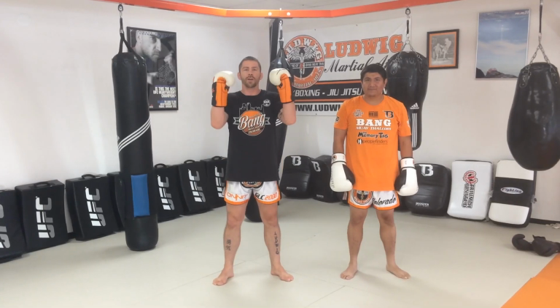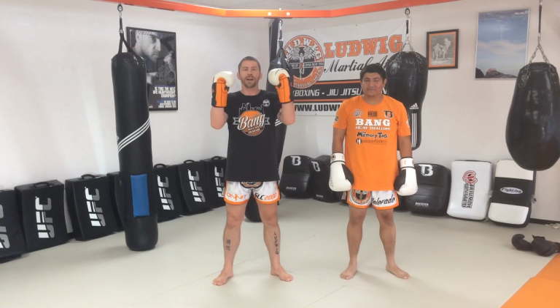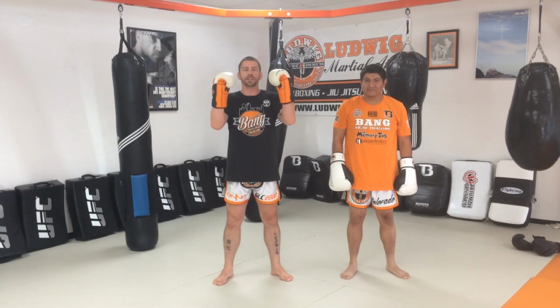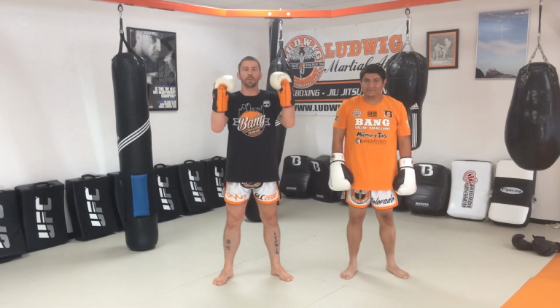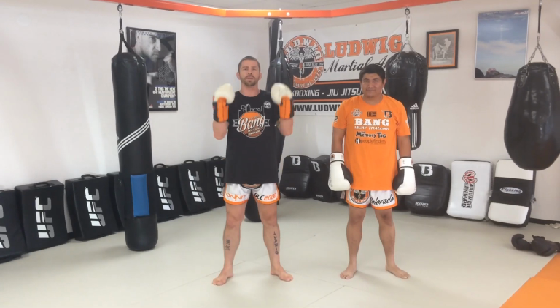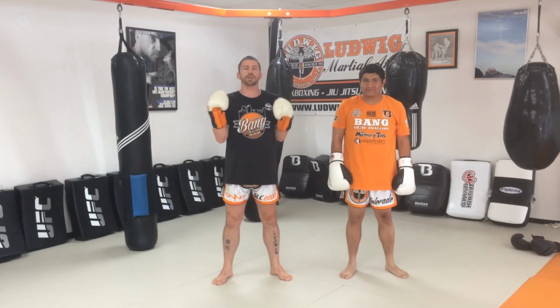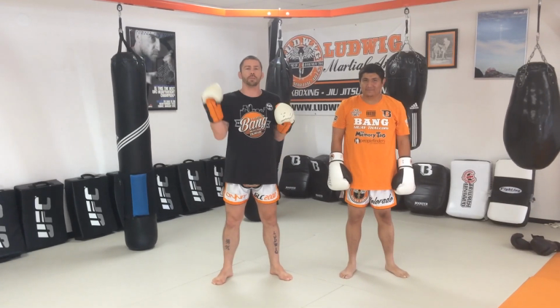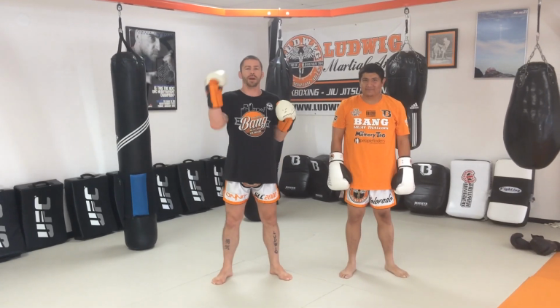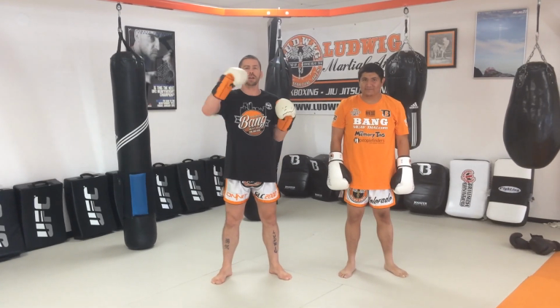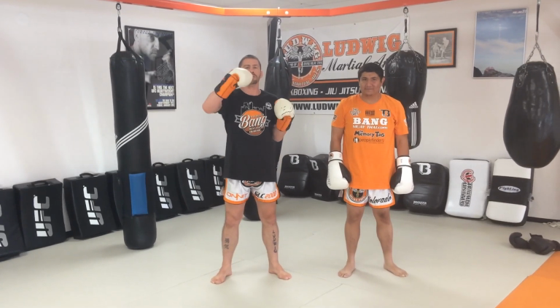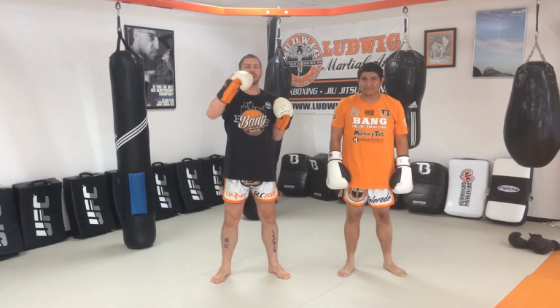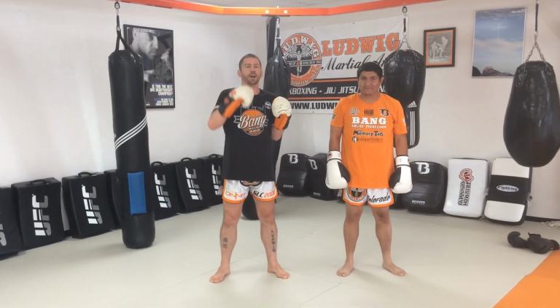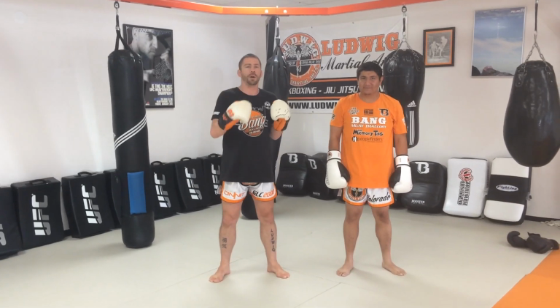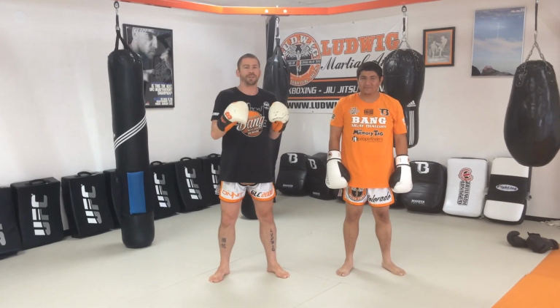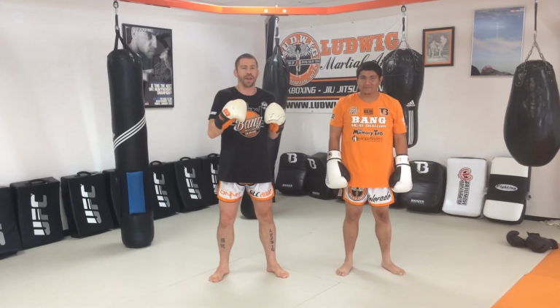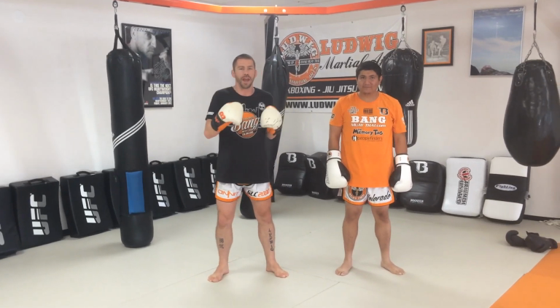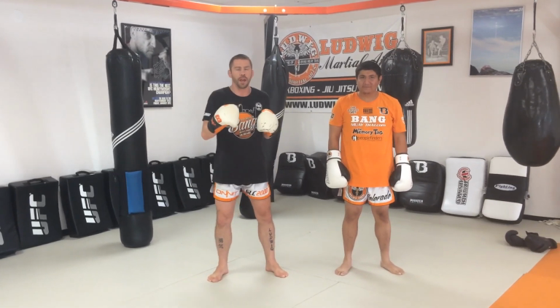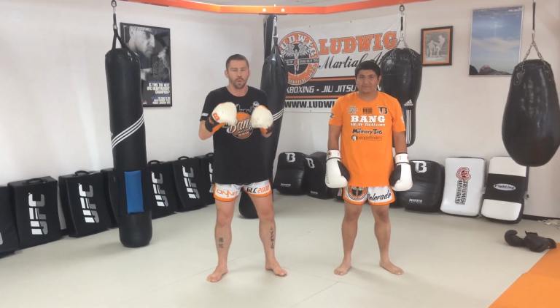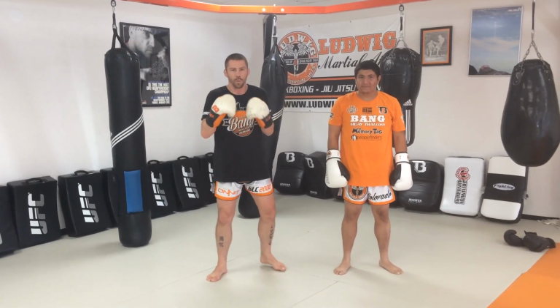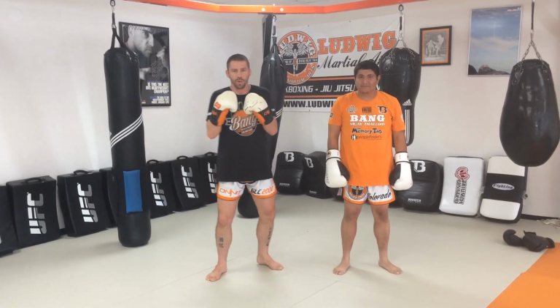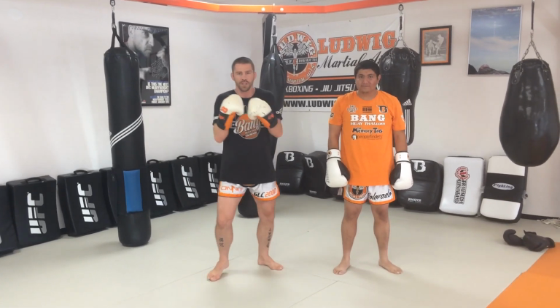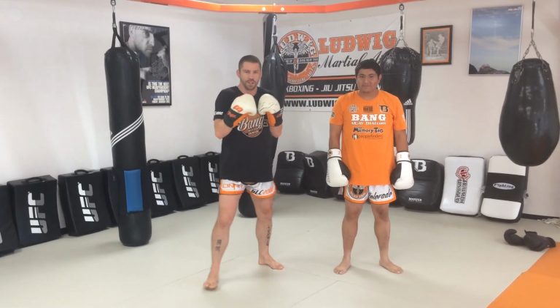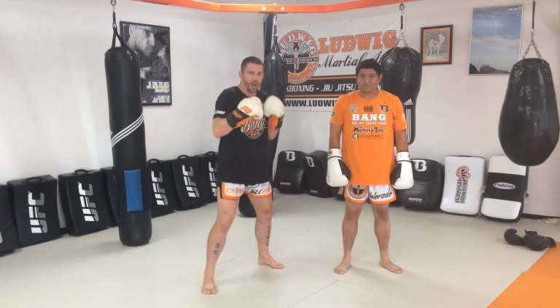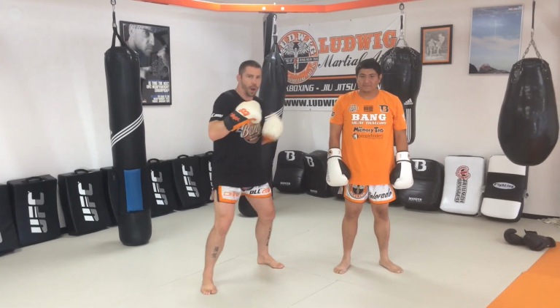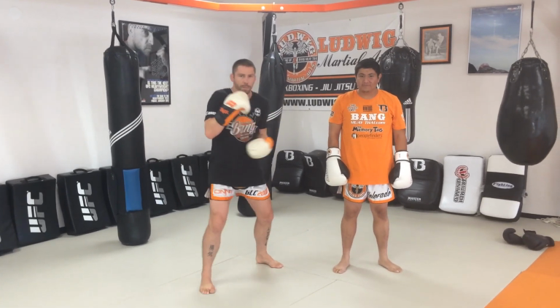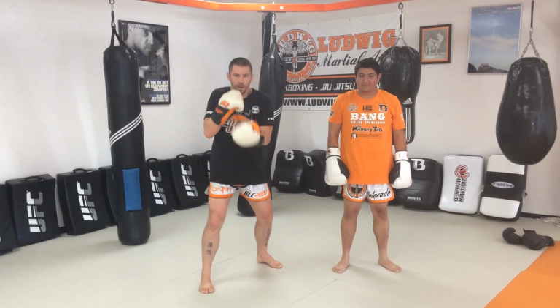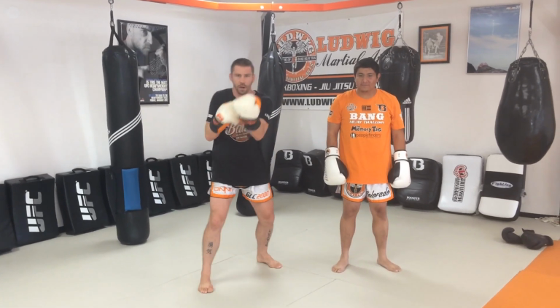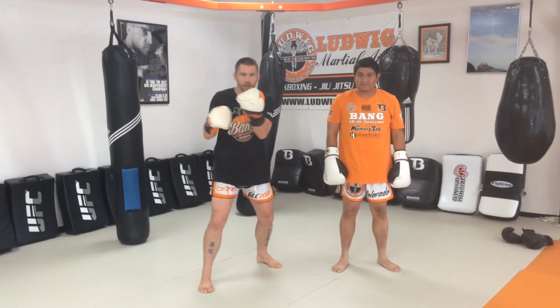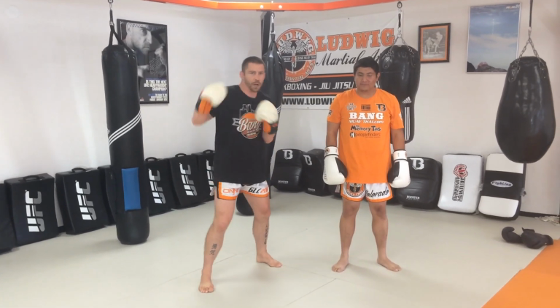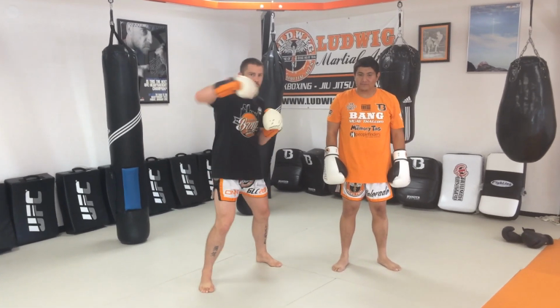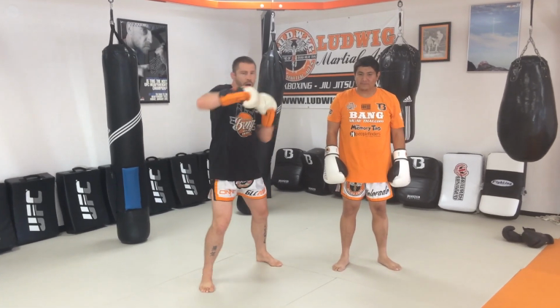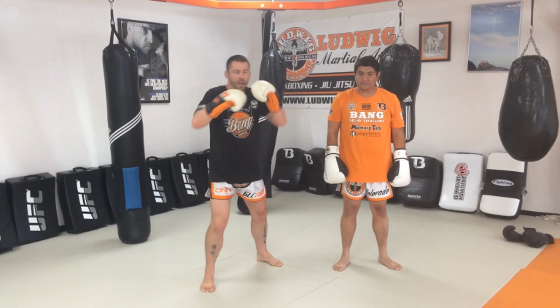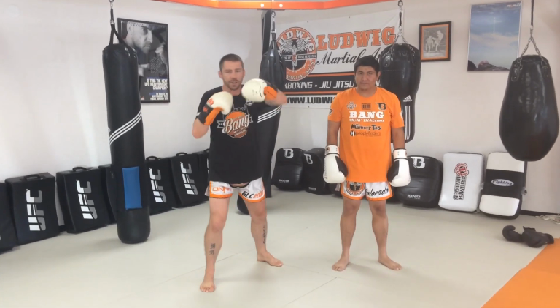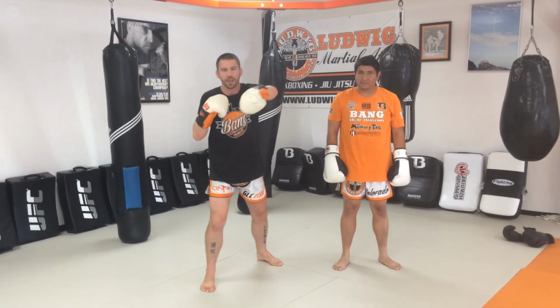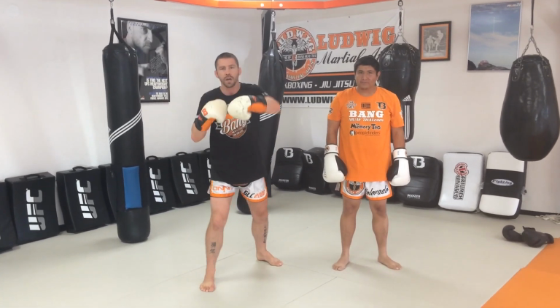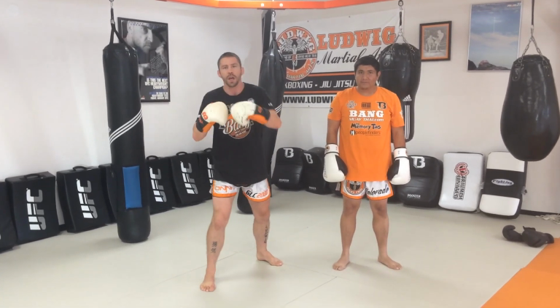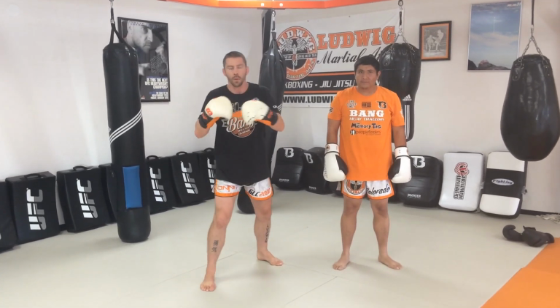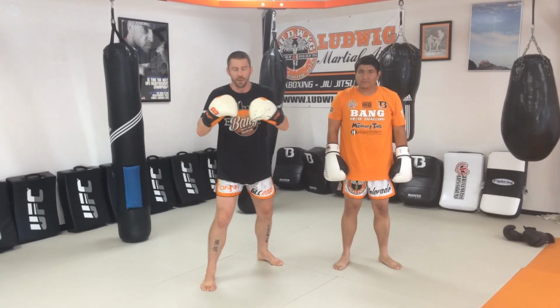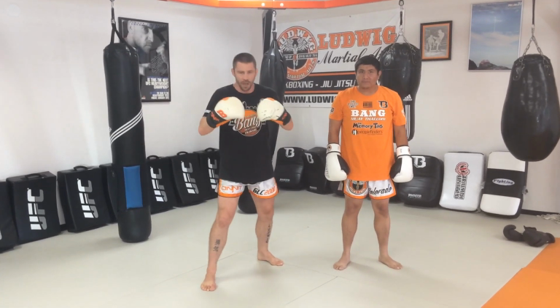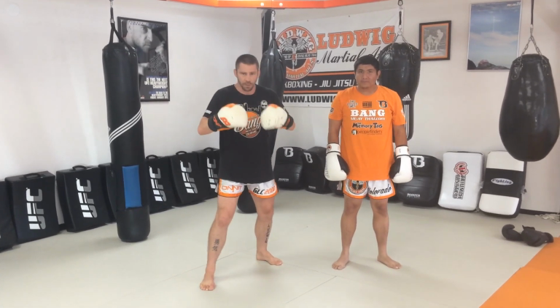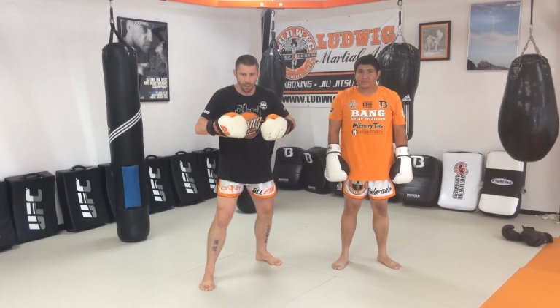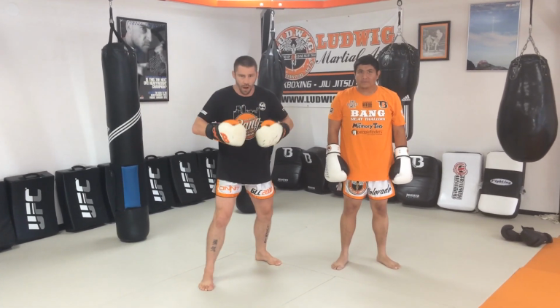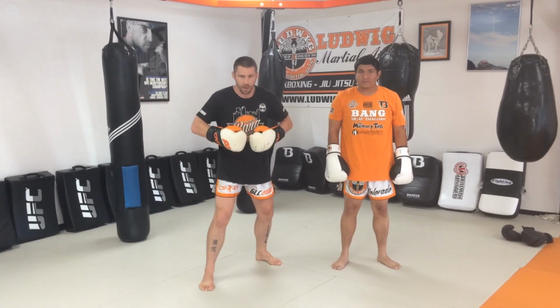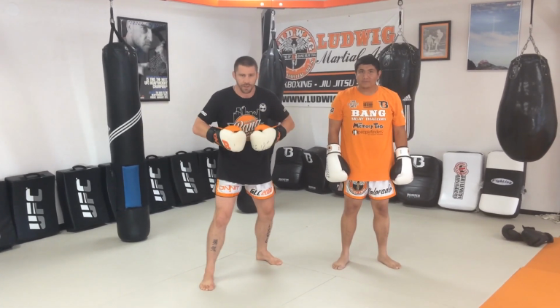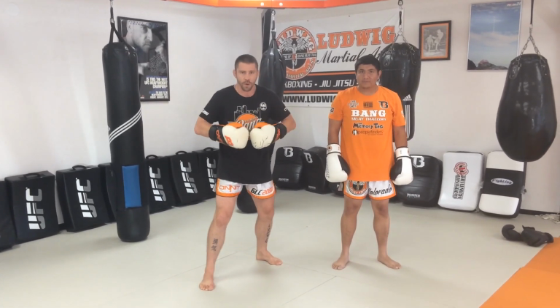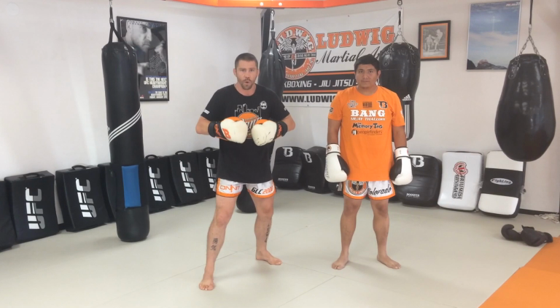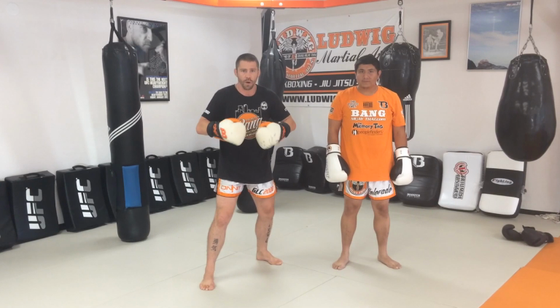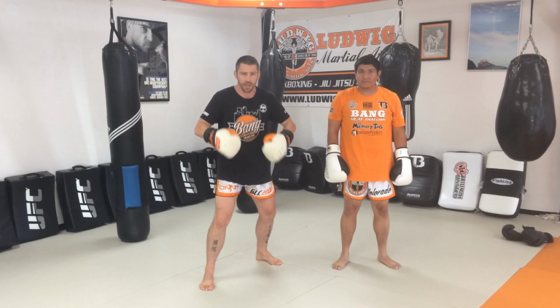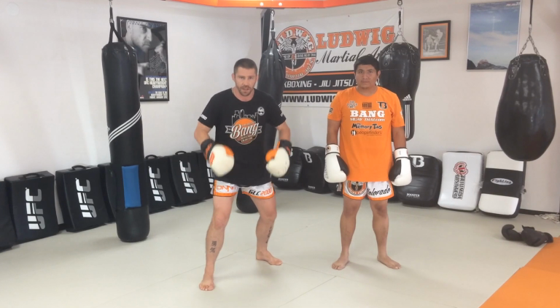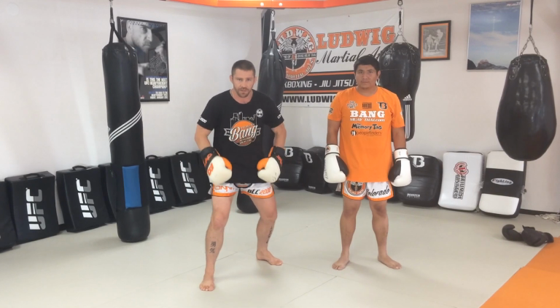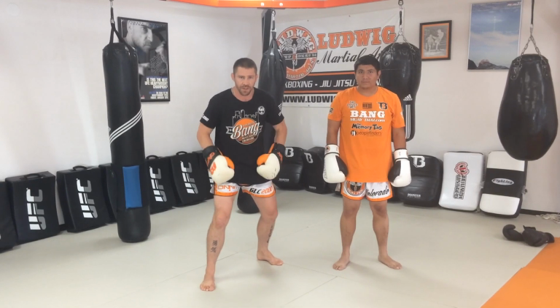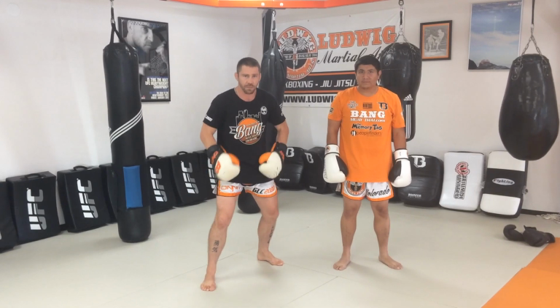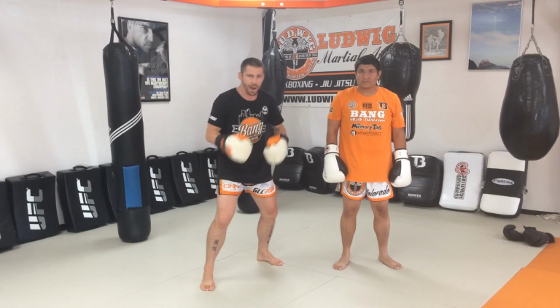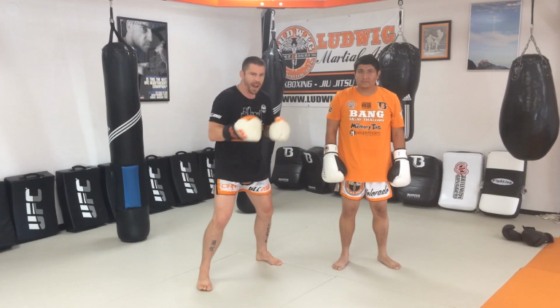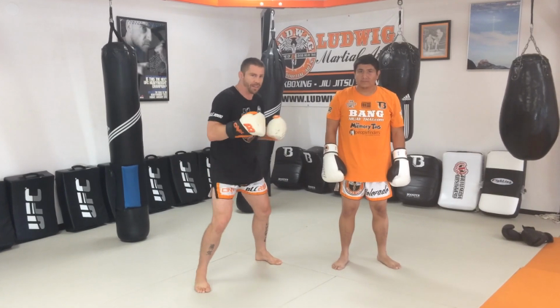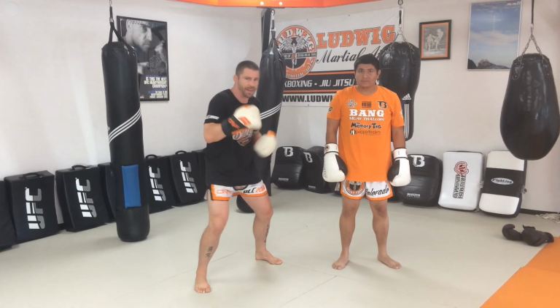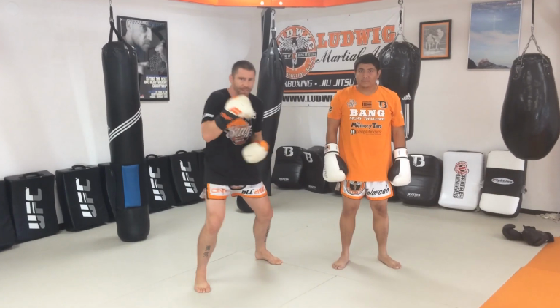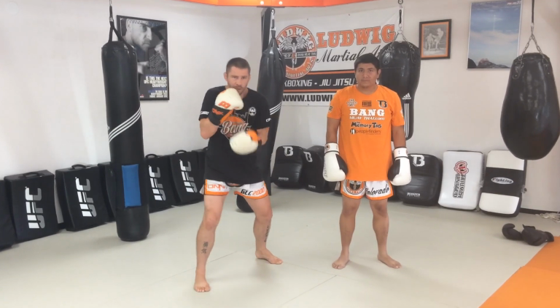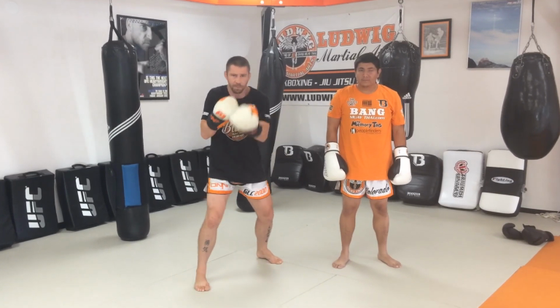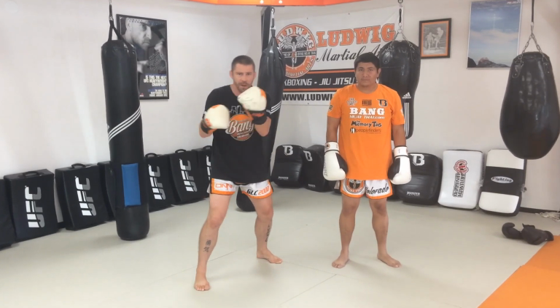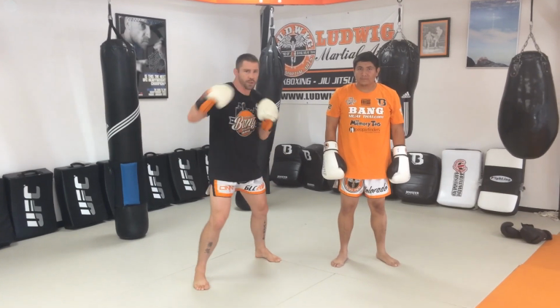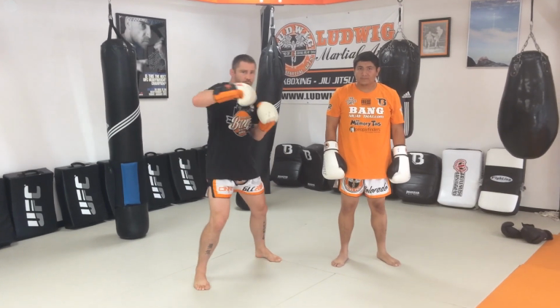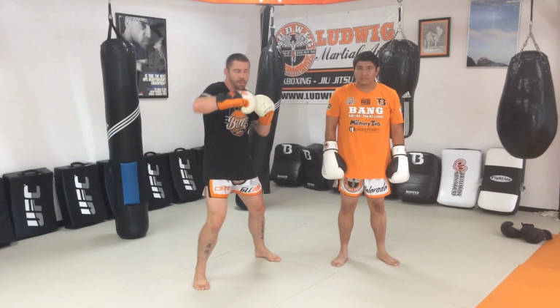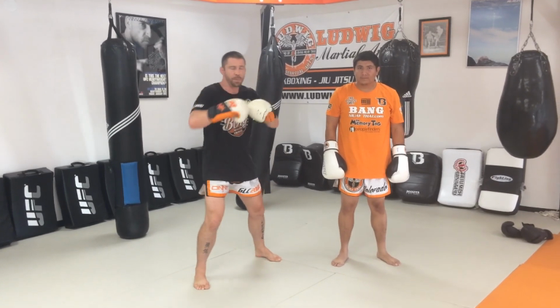Hey Grasshoppers, I made a video about the 8, which is uppercut, hook, cross. We talked about locking the cord, digging the feet in the mat, and letting those punches rip.